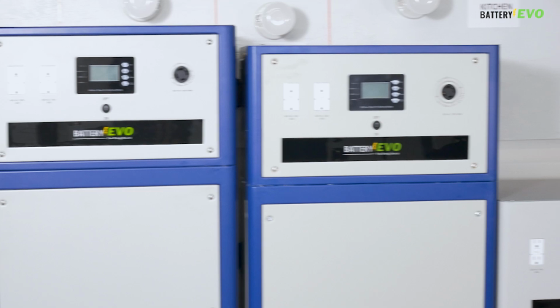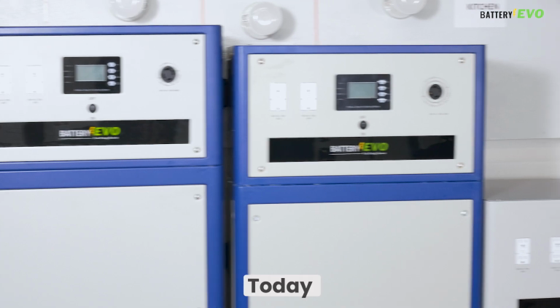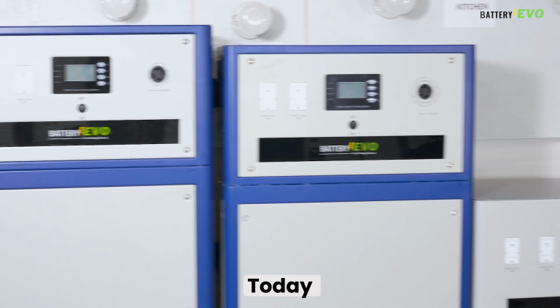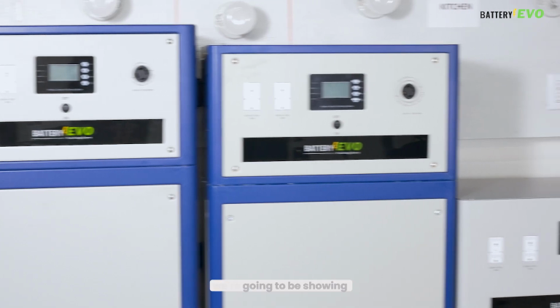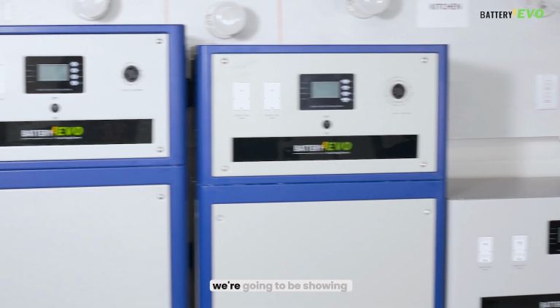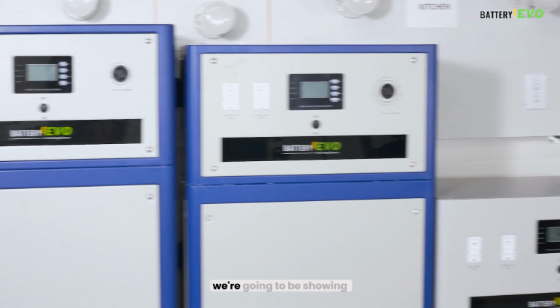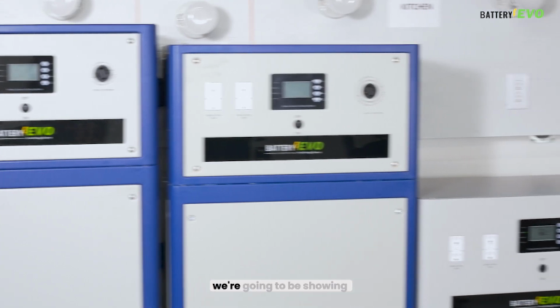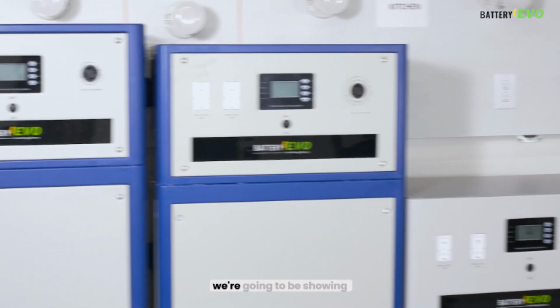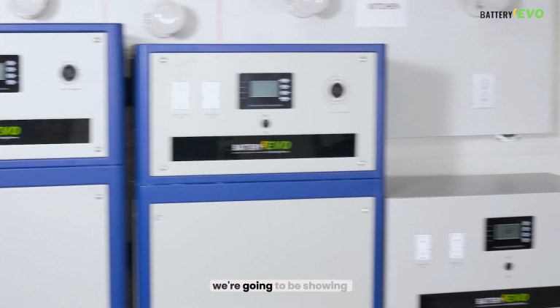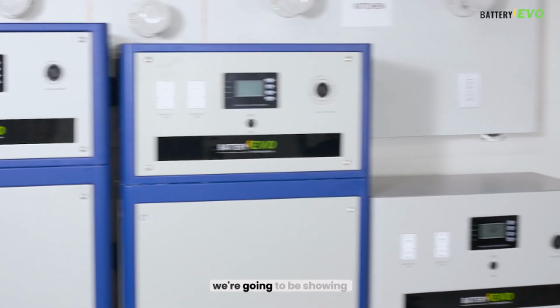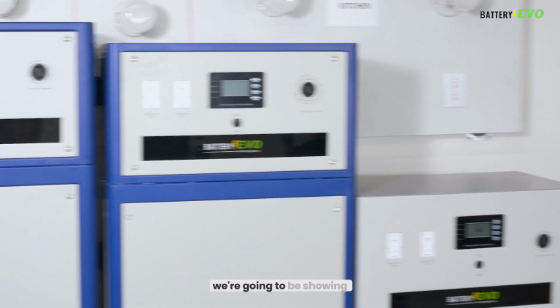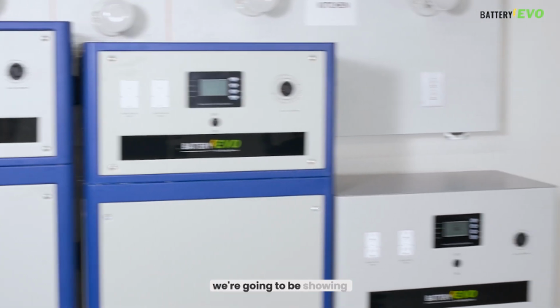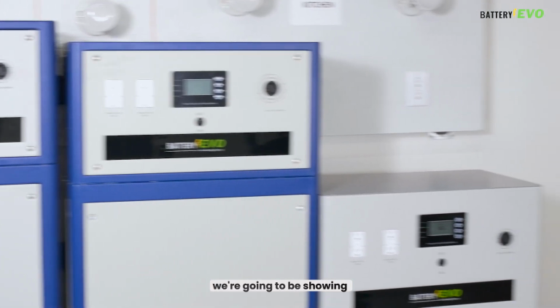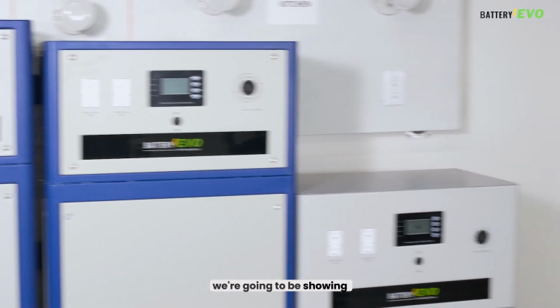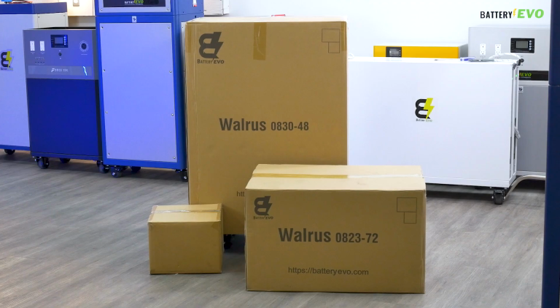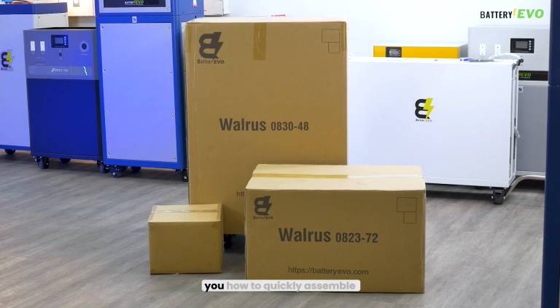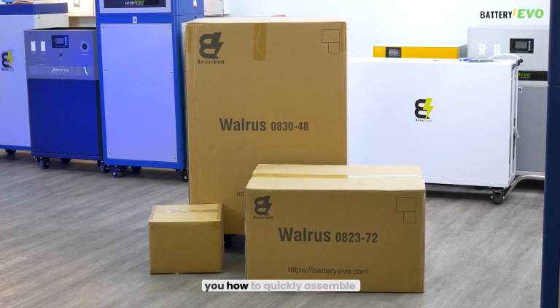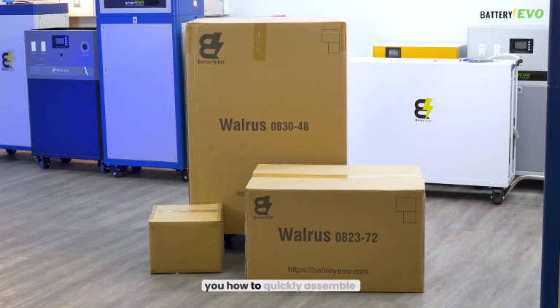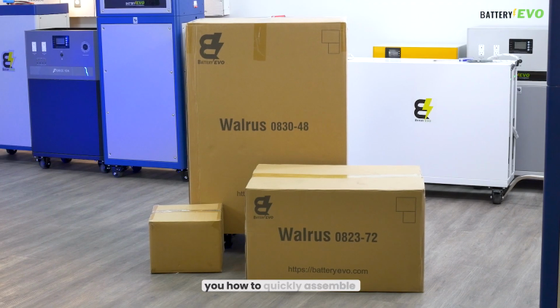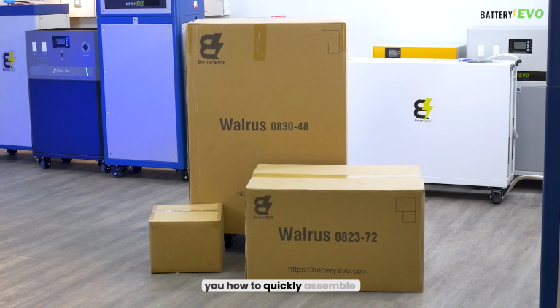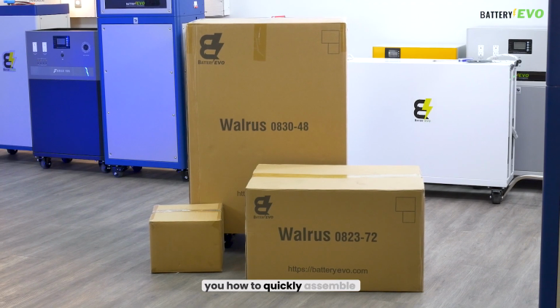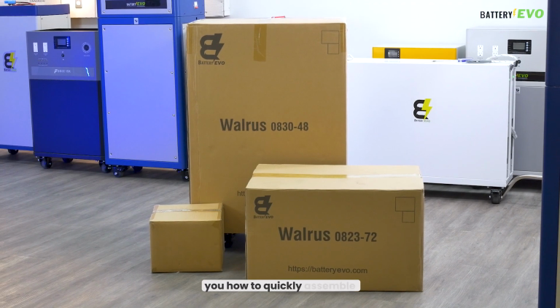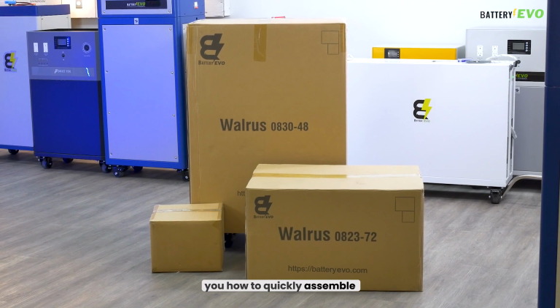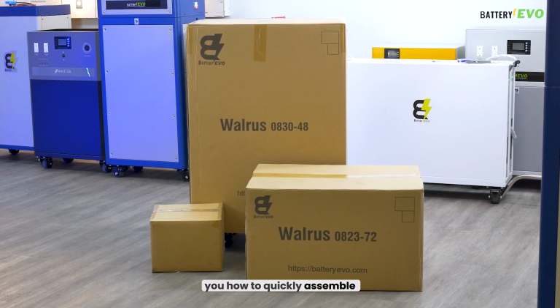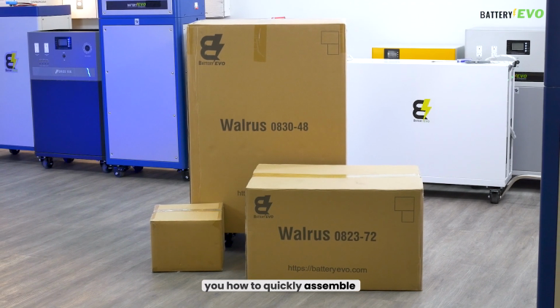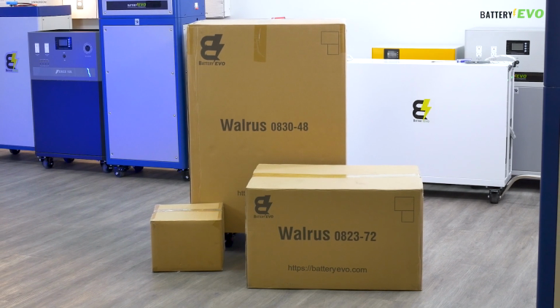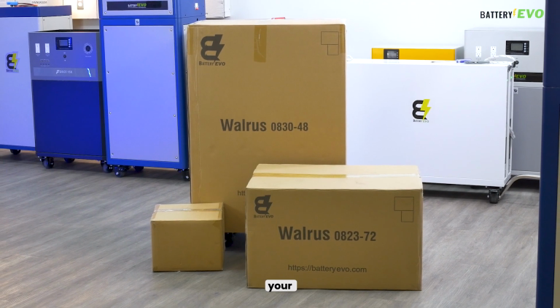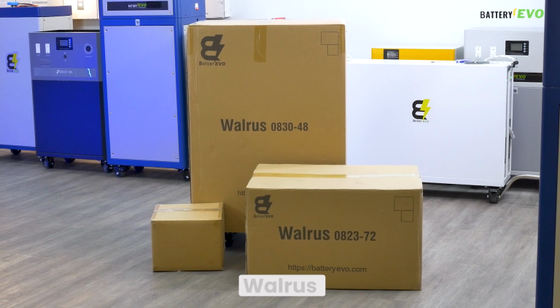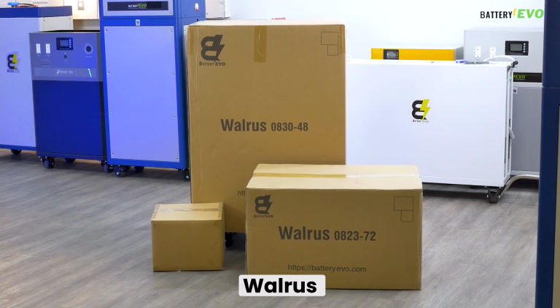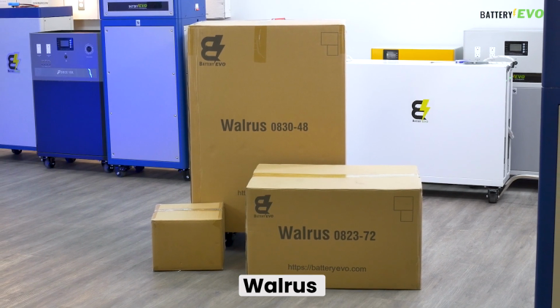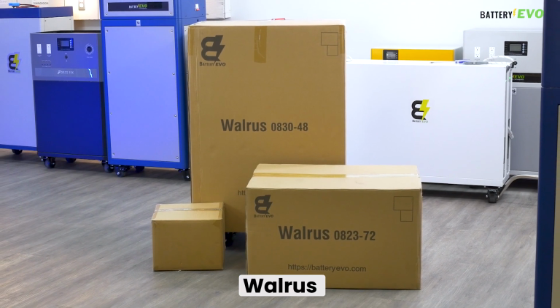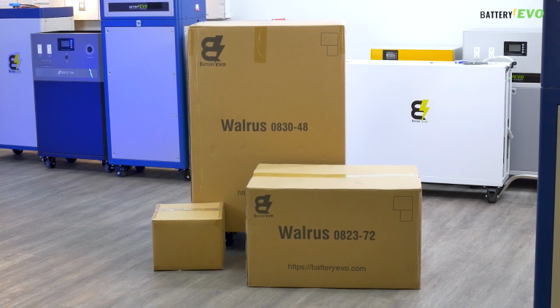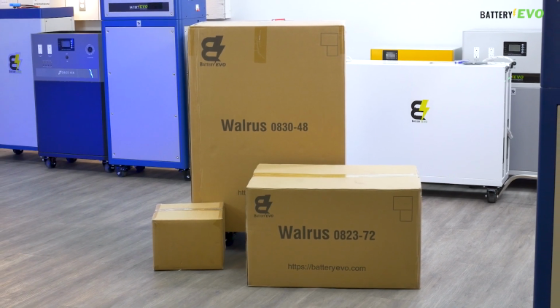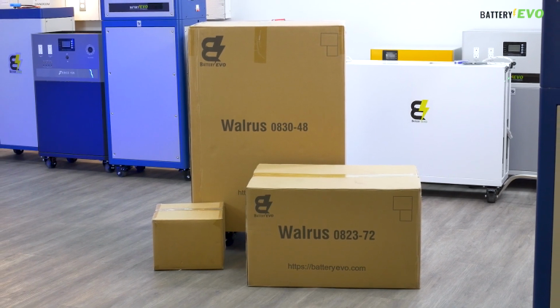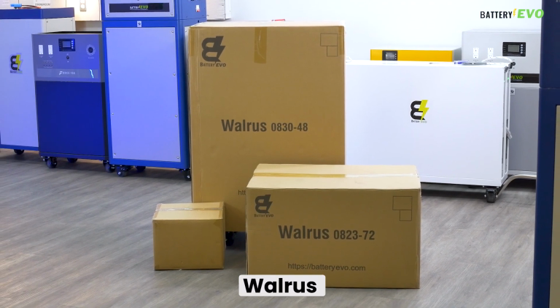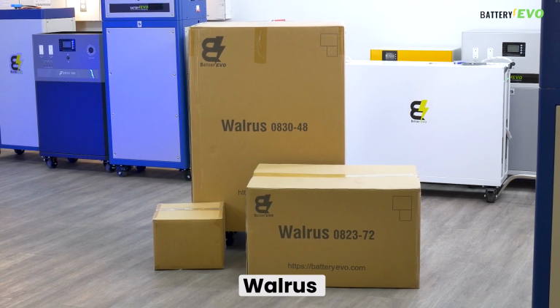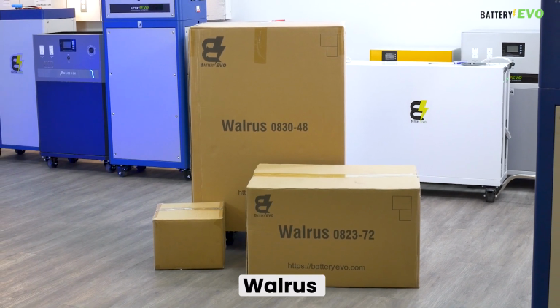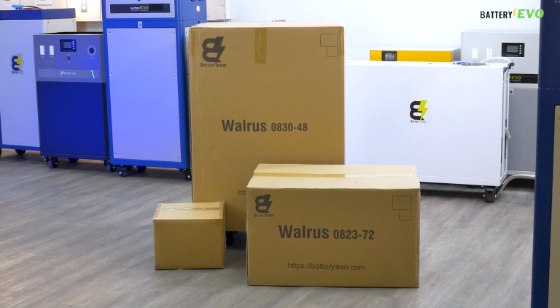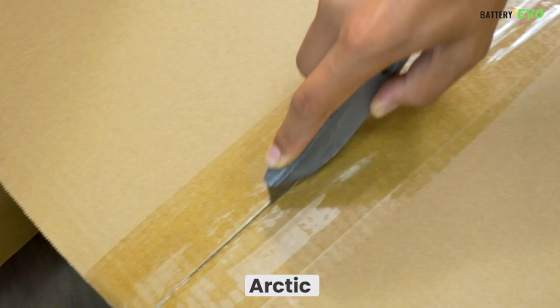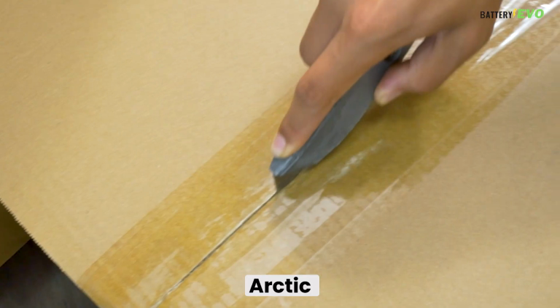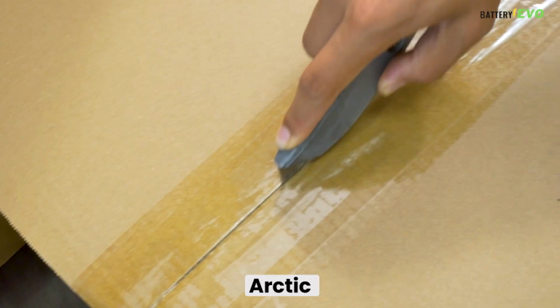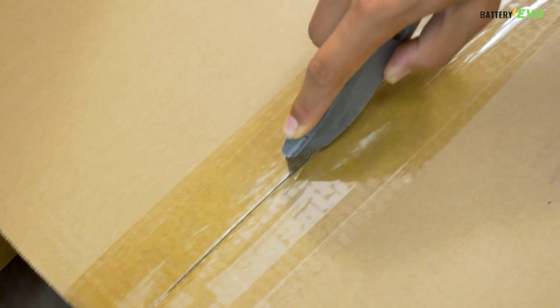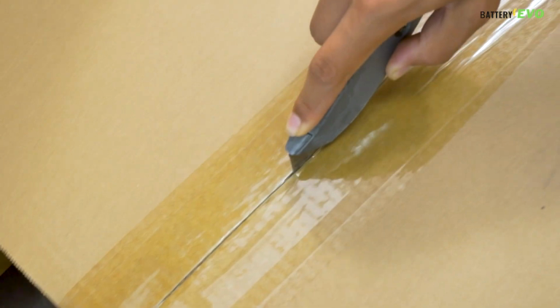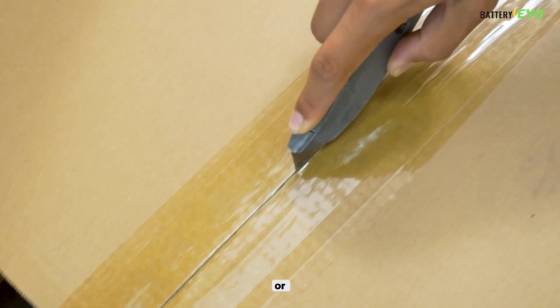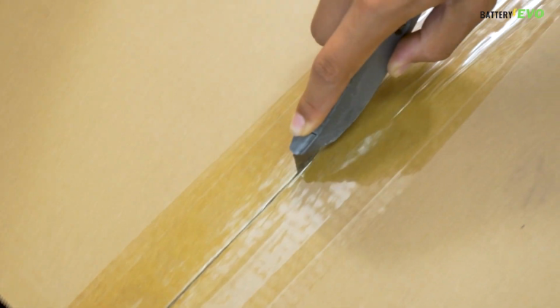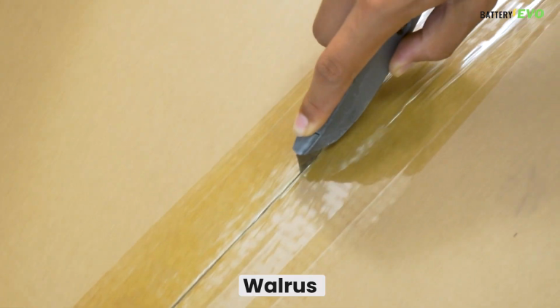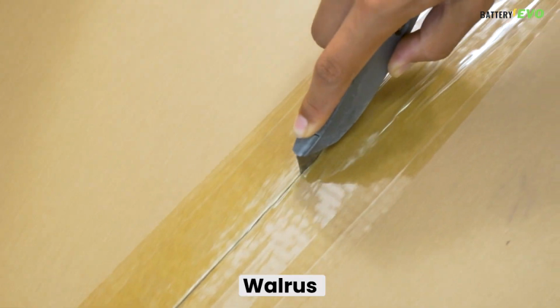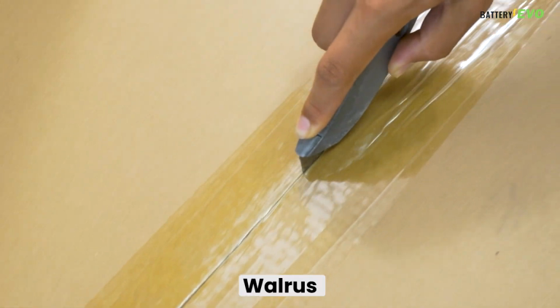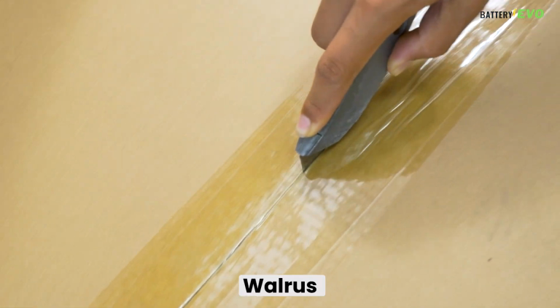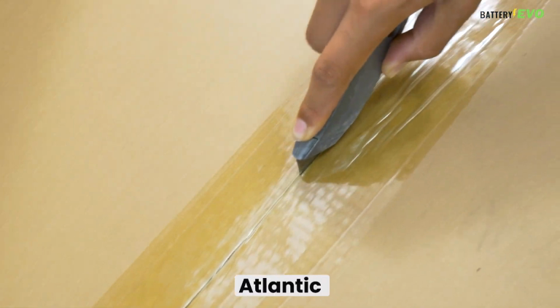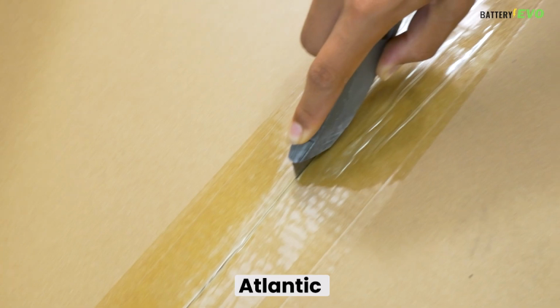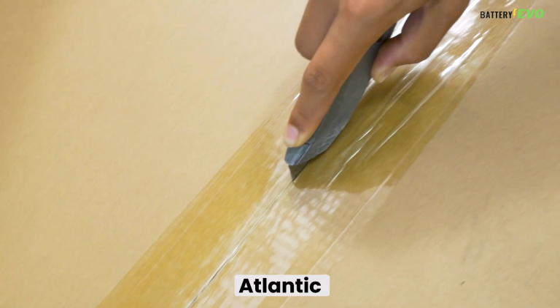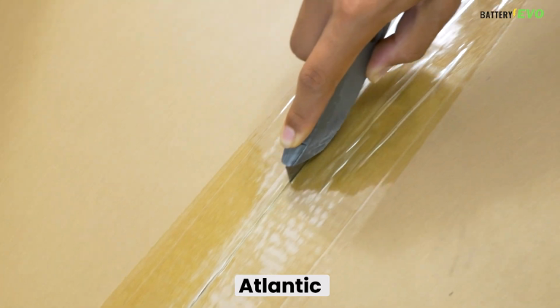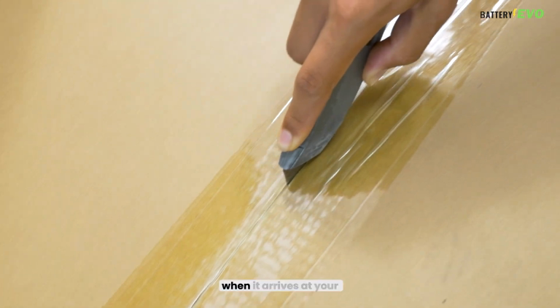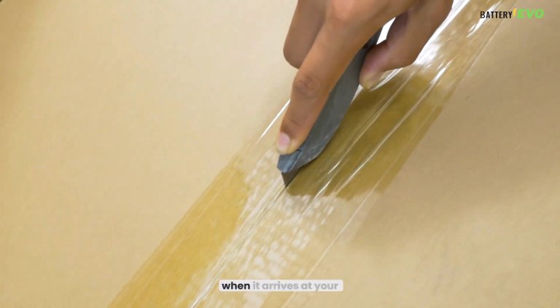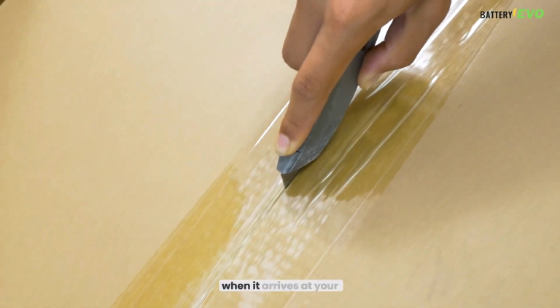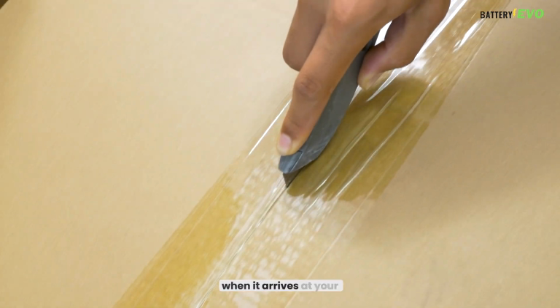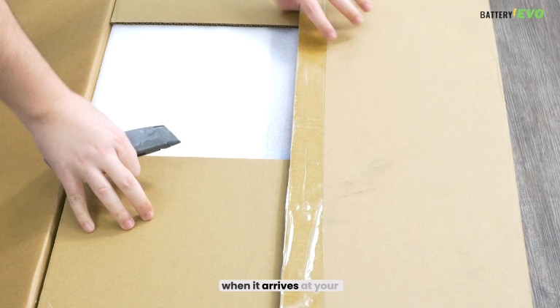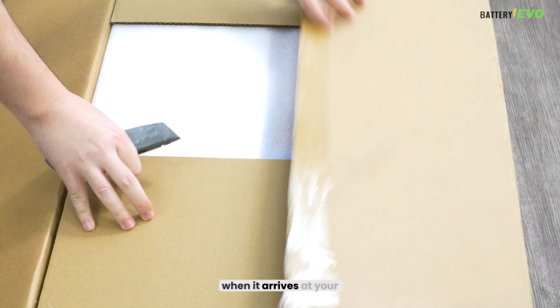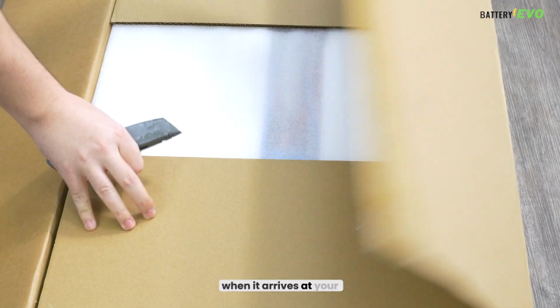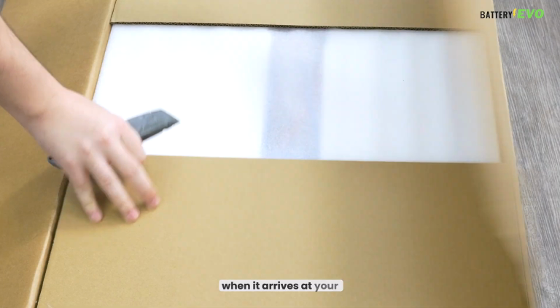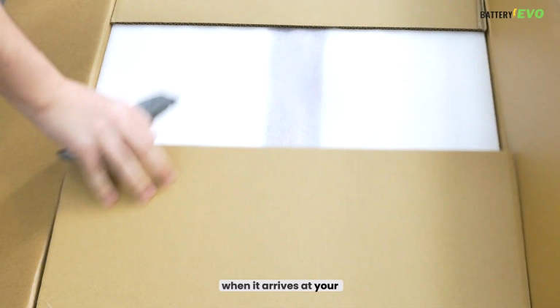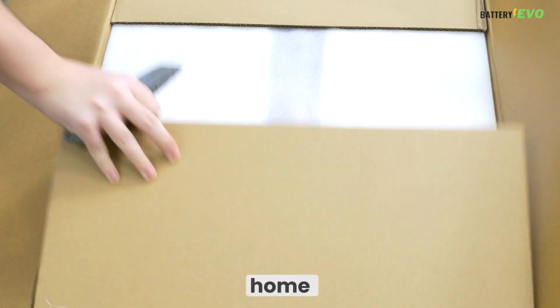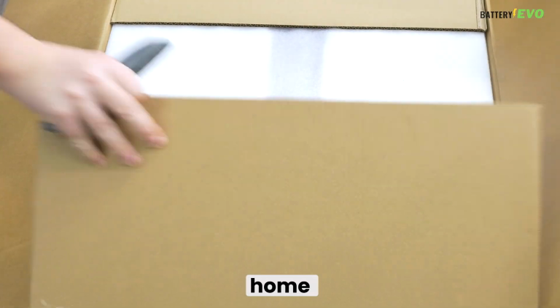Today, we're going to be showing you how to quickly assemble your Walrus, Walrus Arctic, or Walrus Atlantic when it arrives at your home.